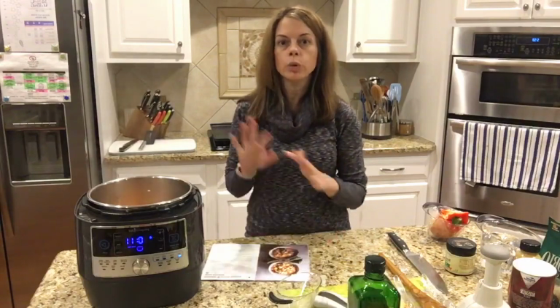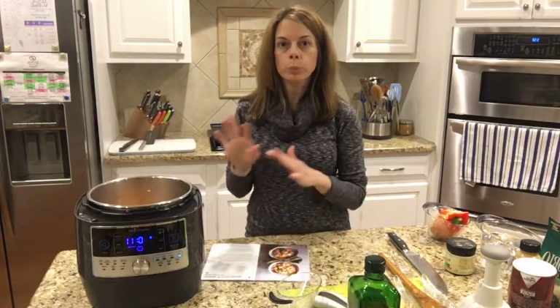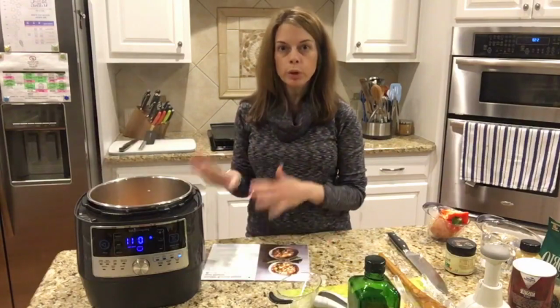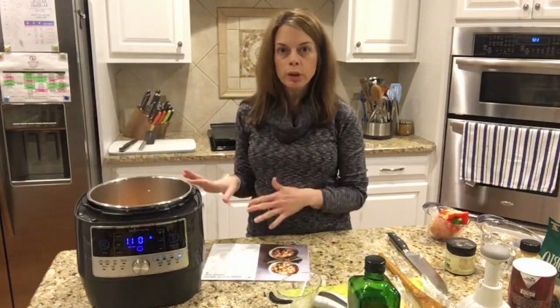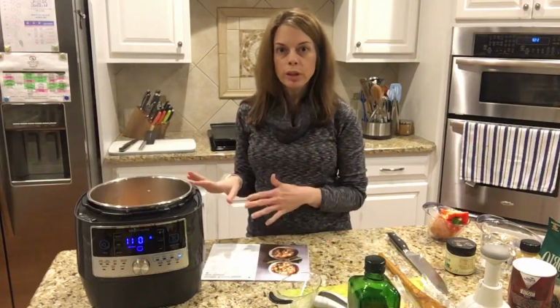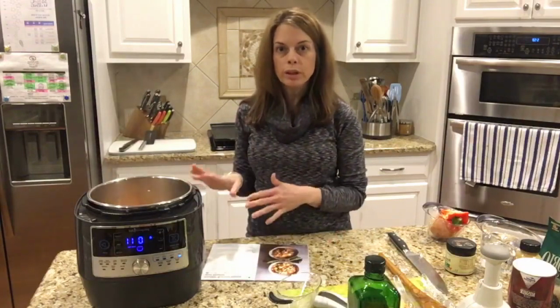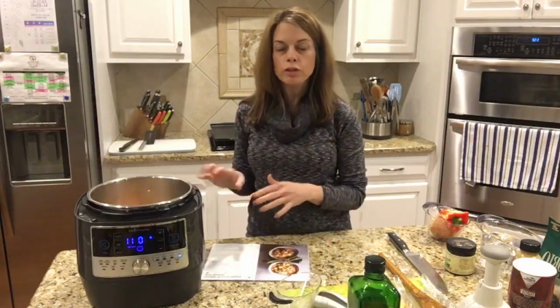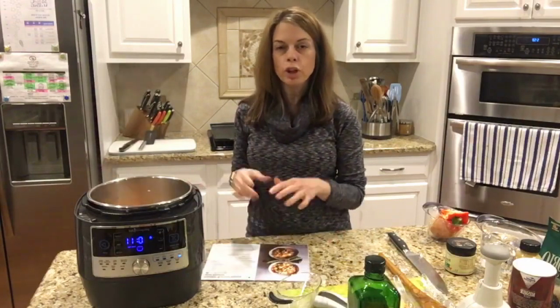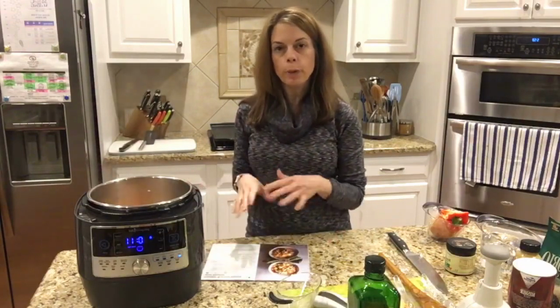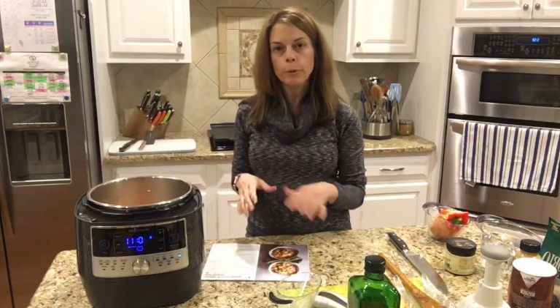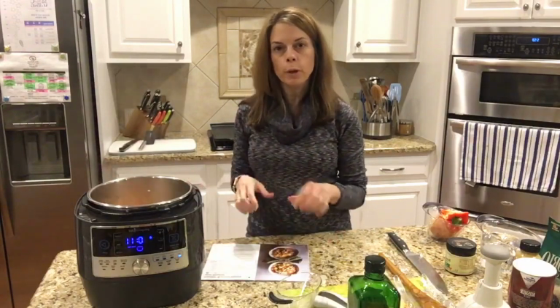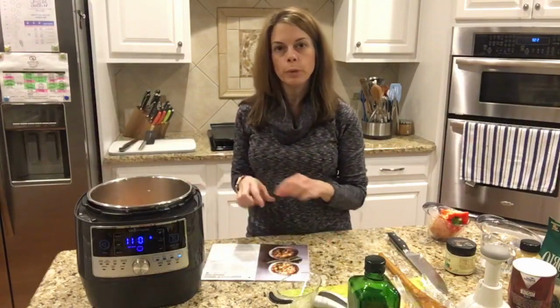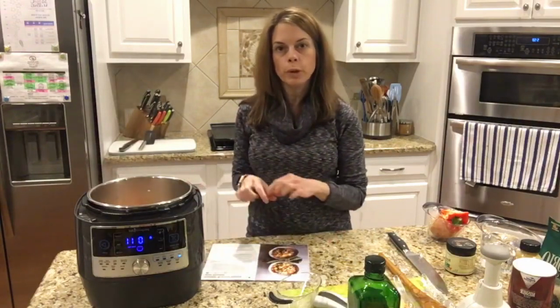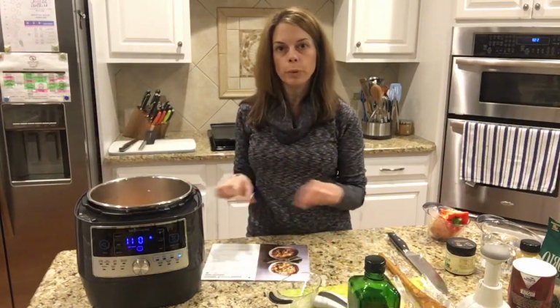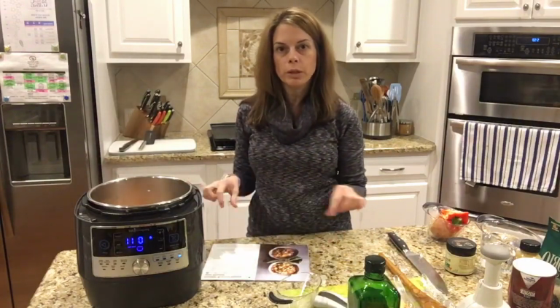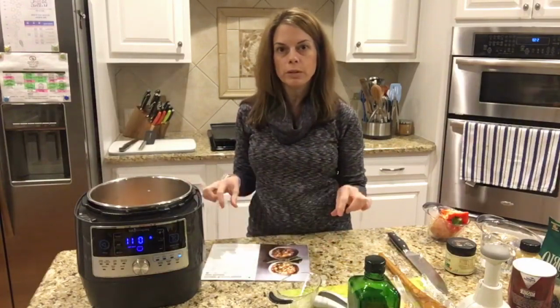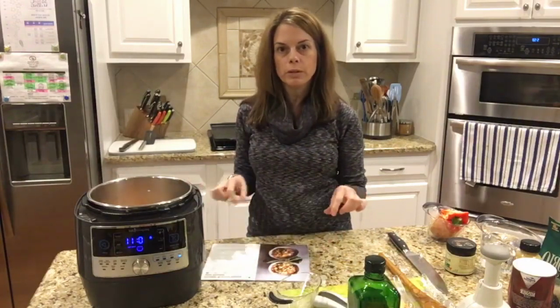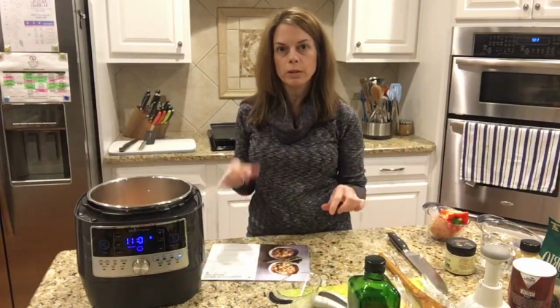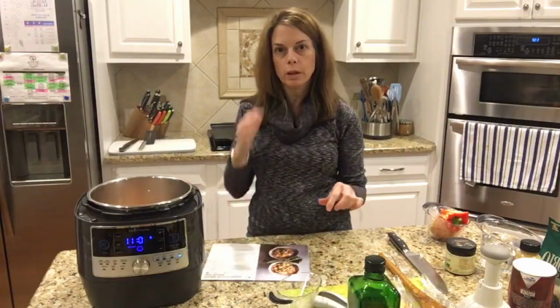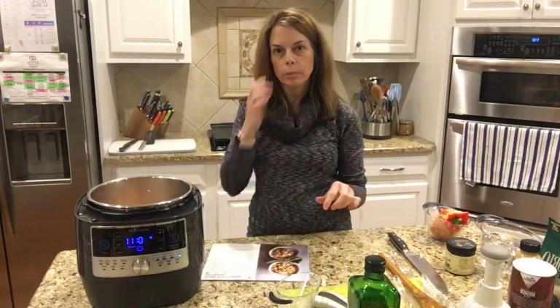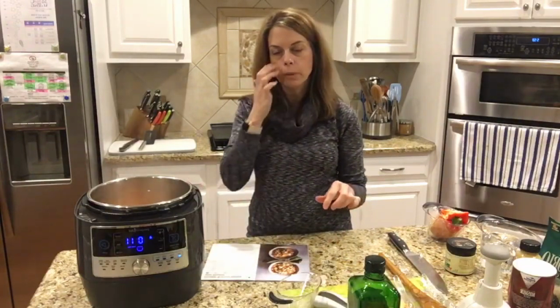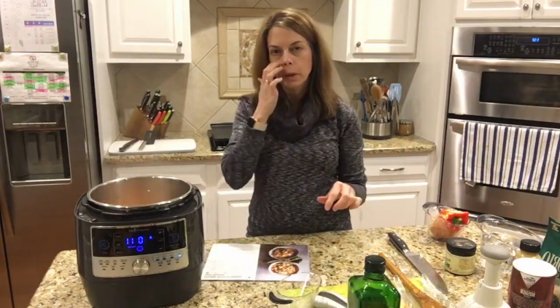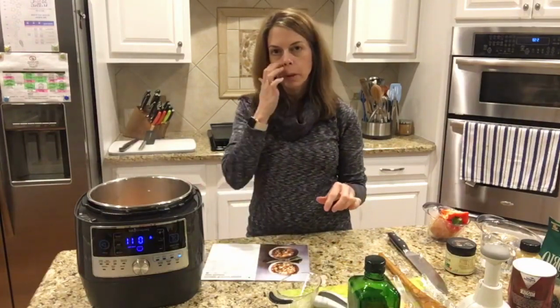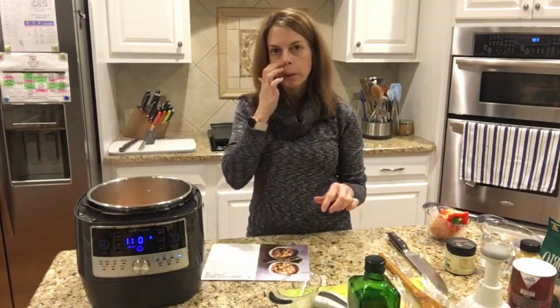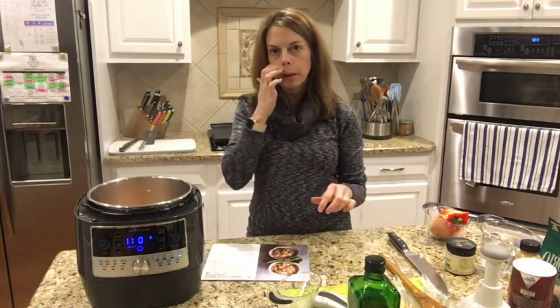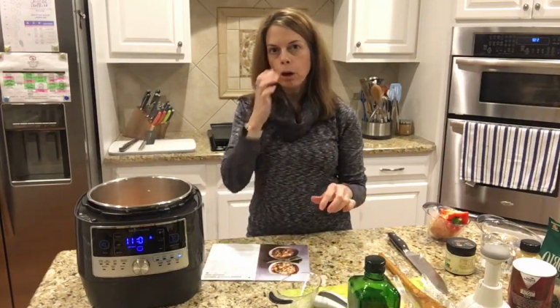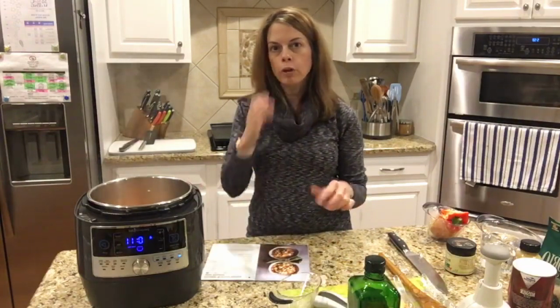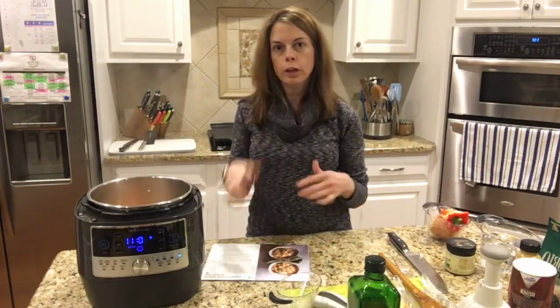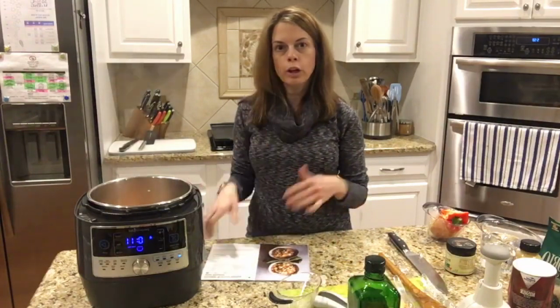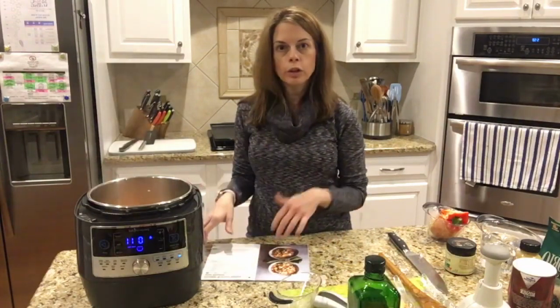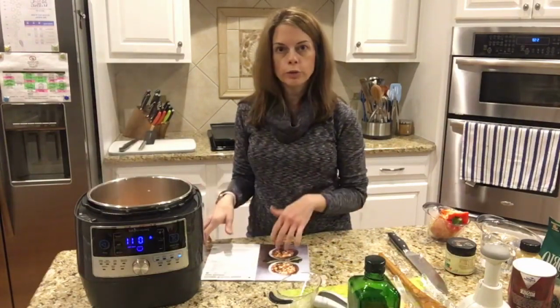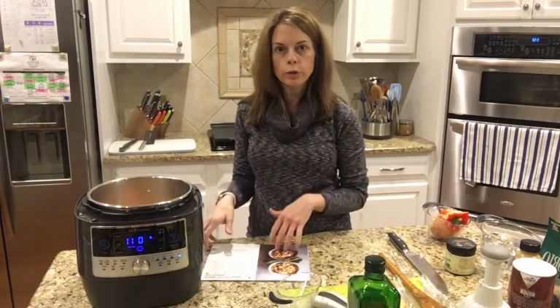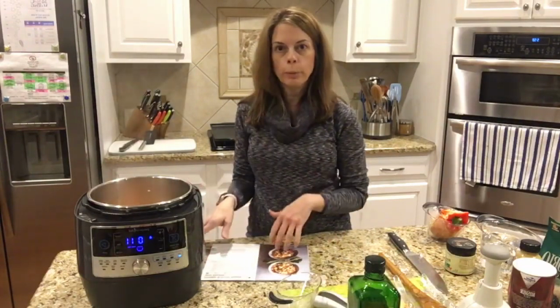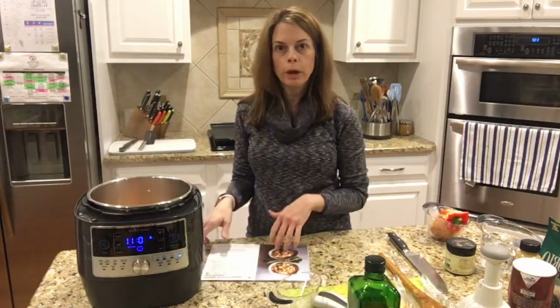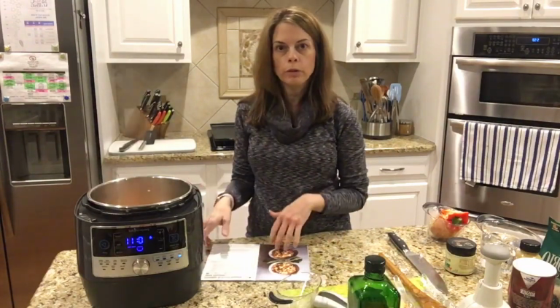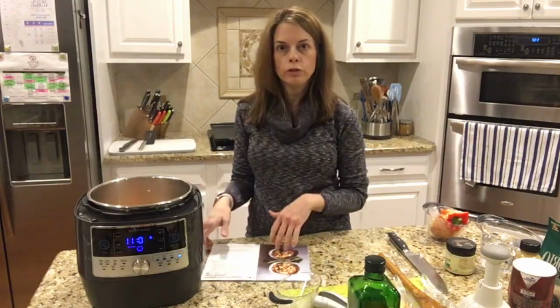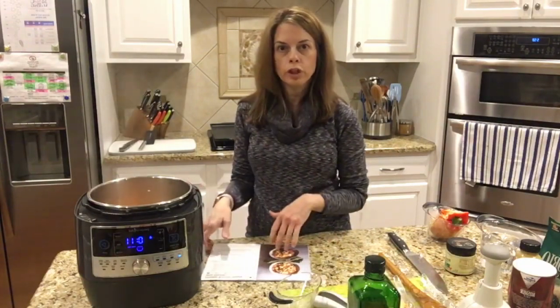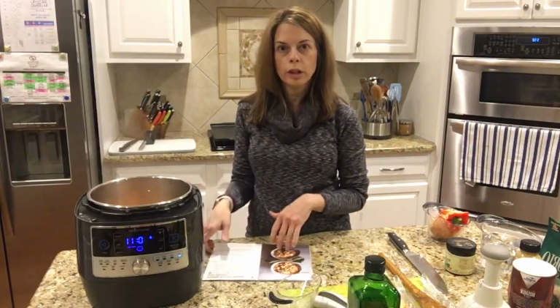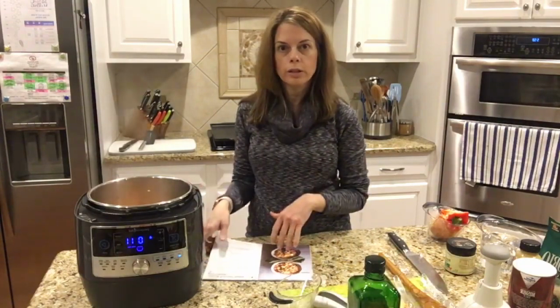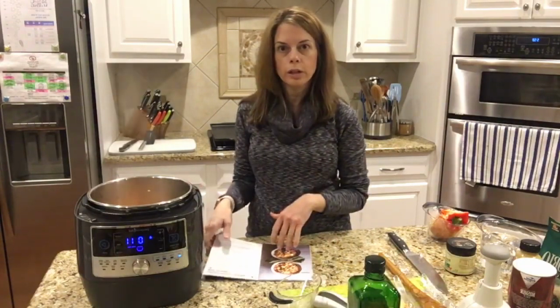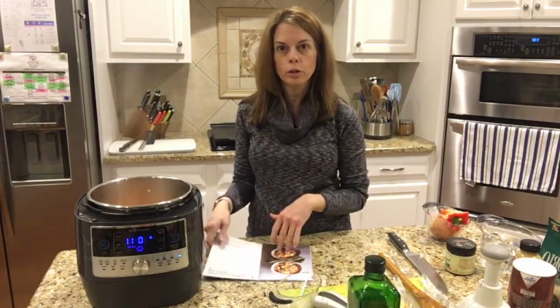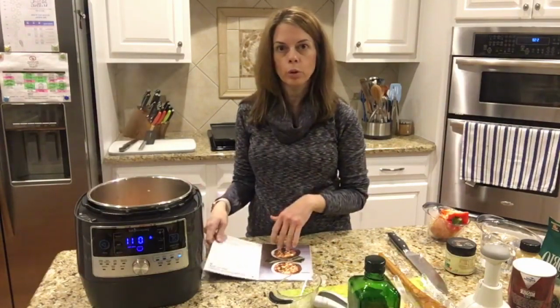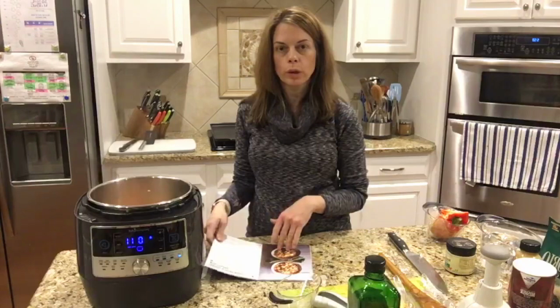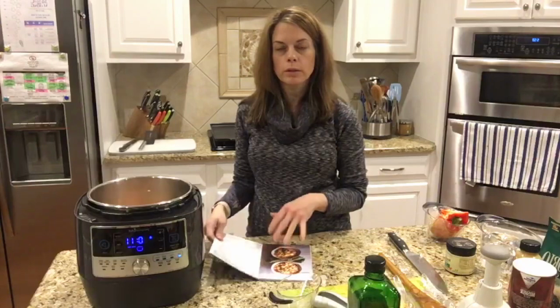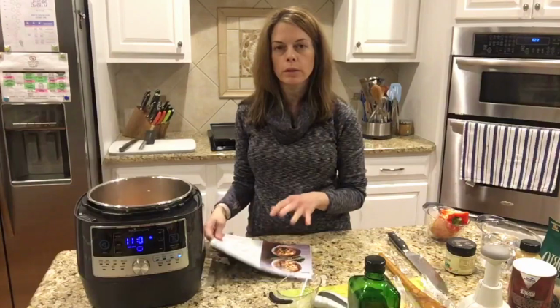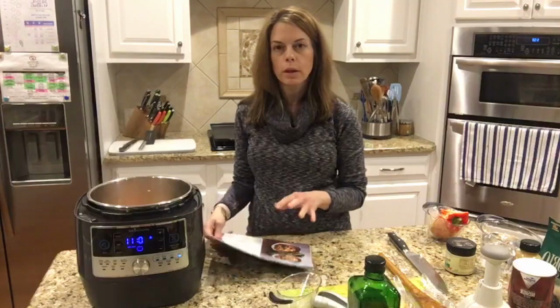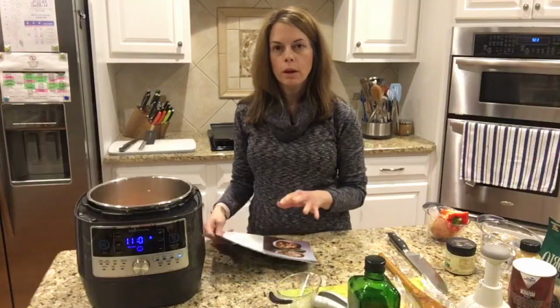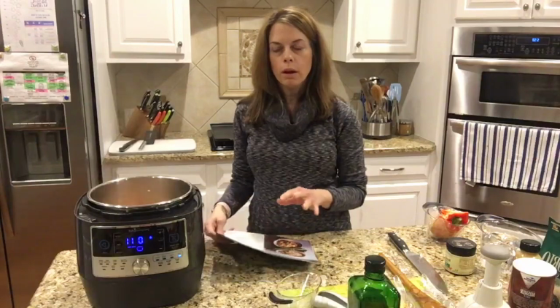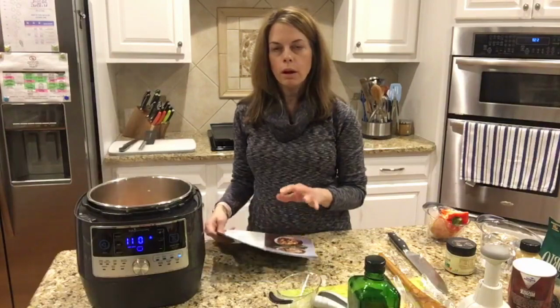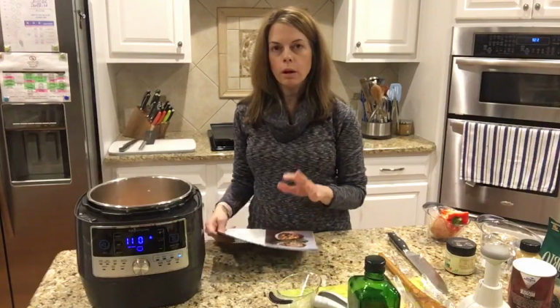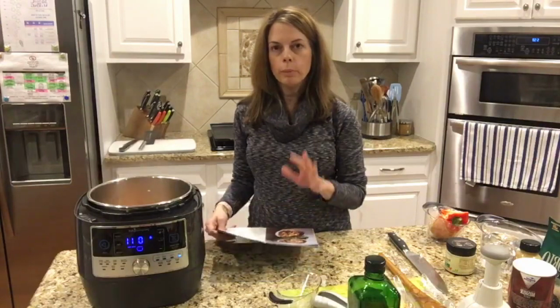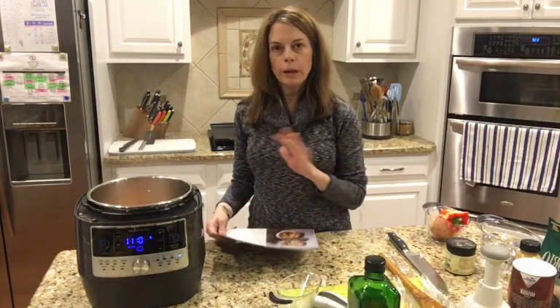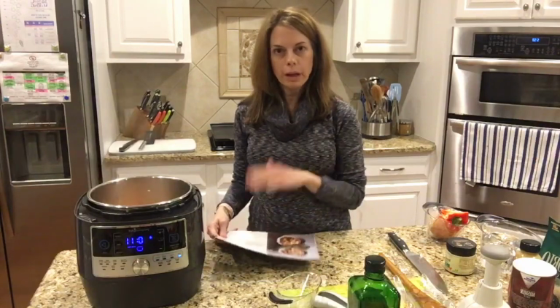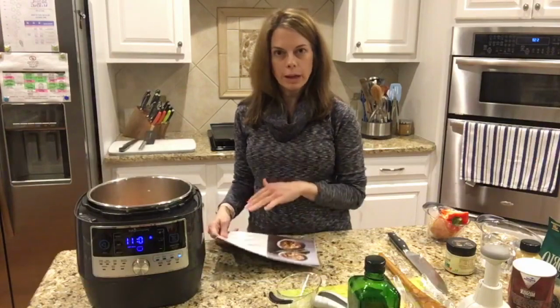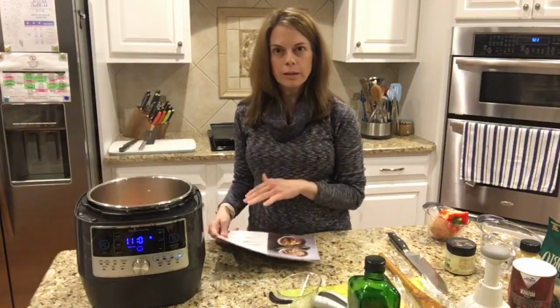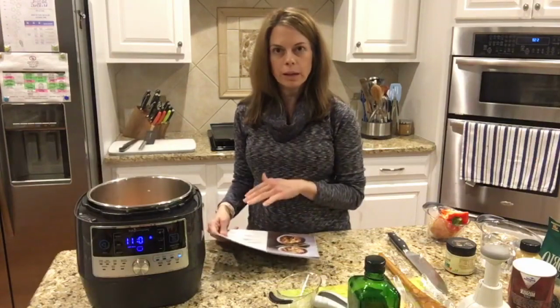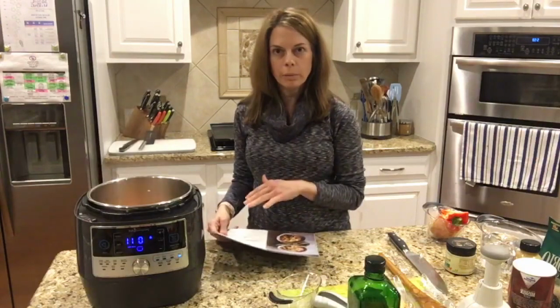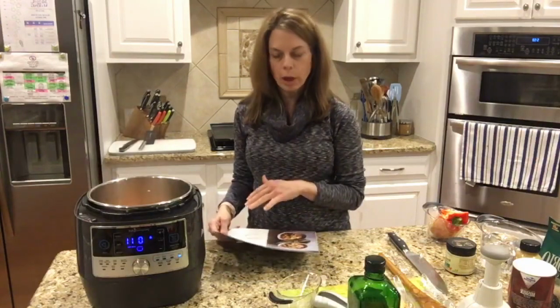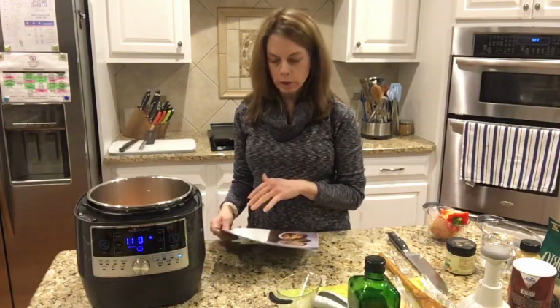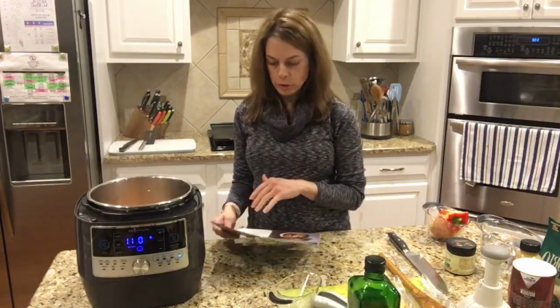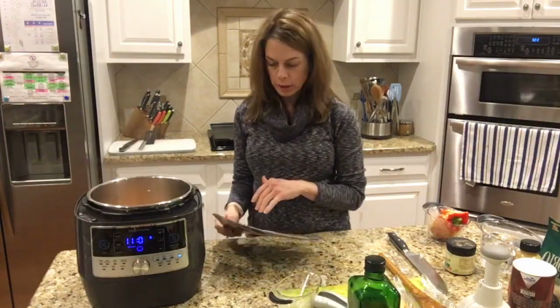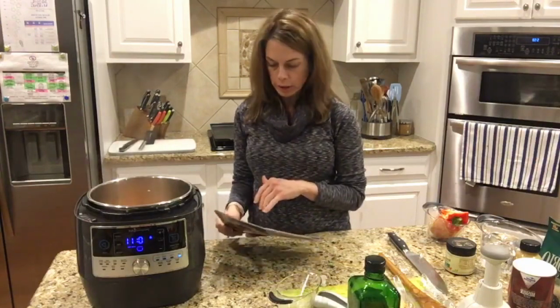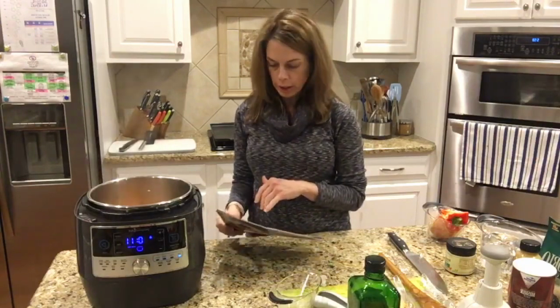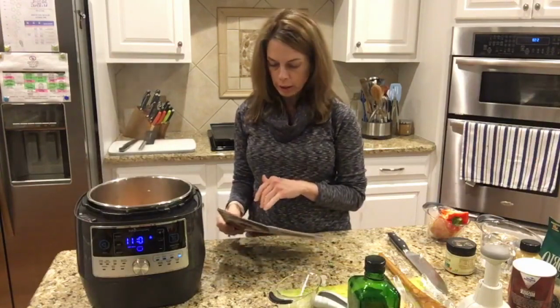Now if you were doing chicken, you would put it in and chop it up into pieces — the recipe calls for a pound of chicken tenderloins. But like I said, I'm not using that today.